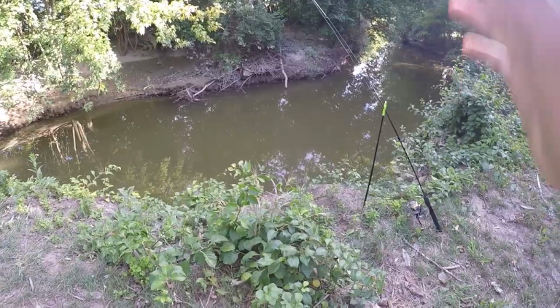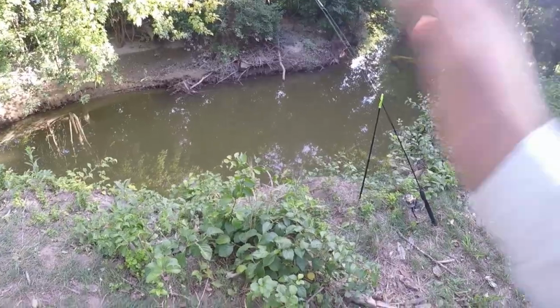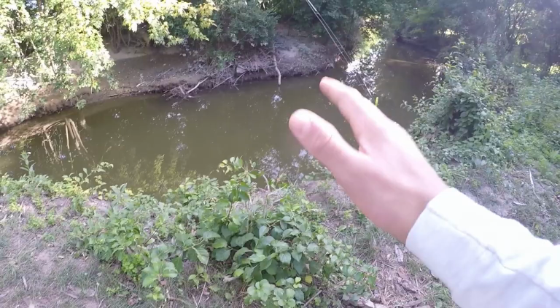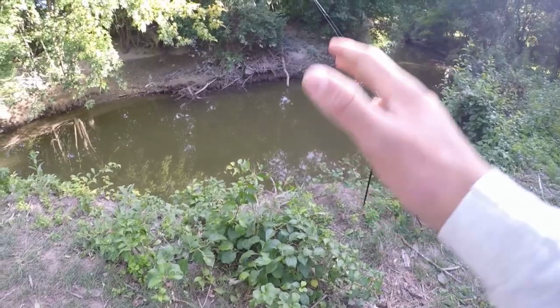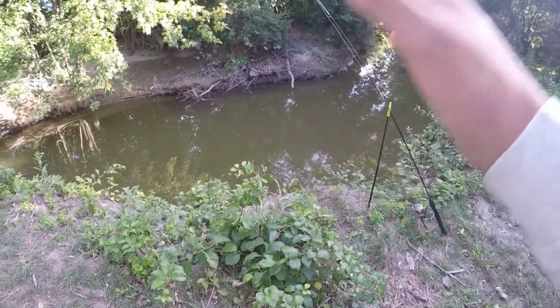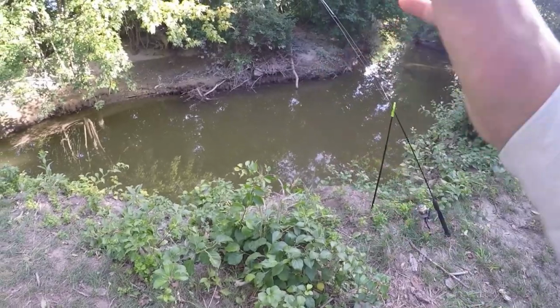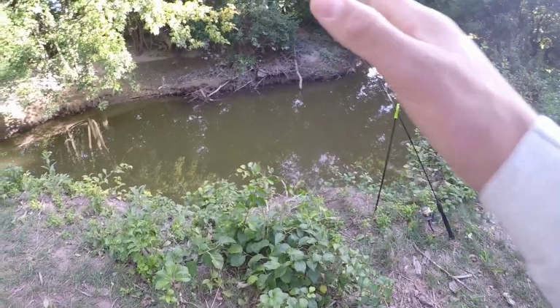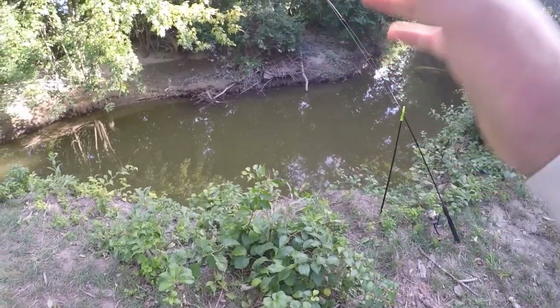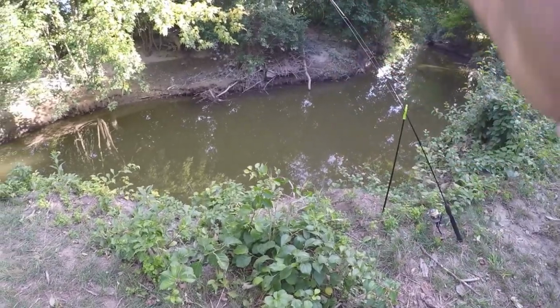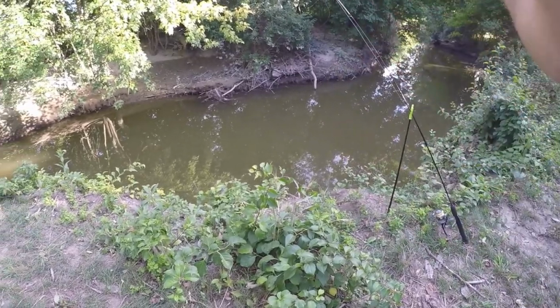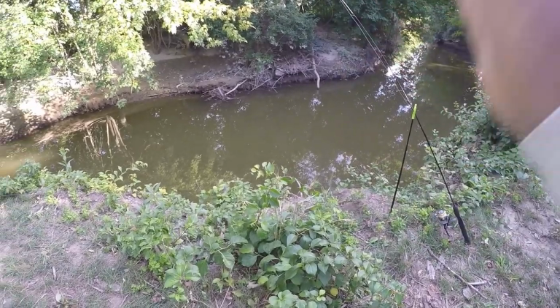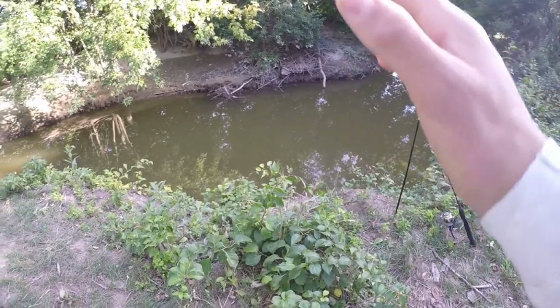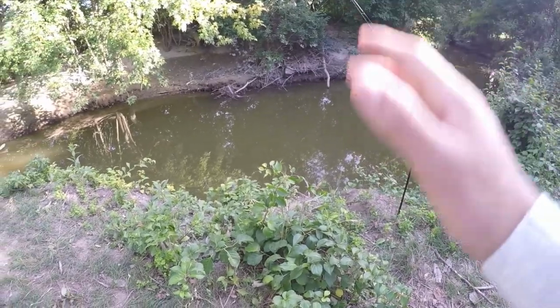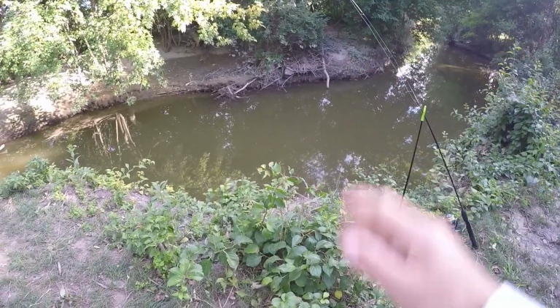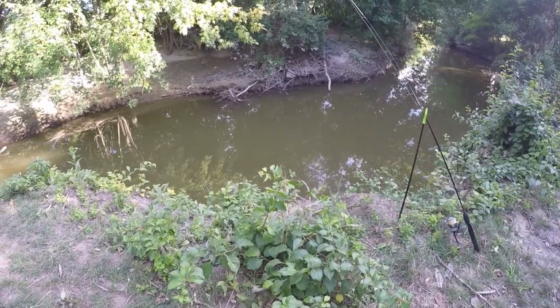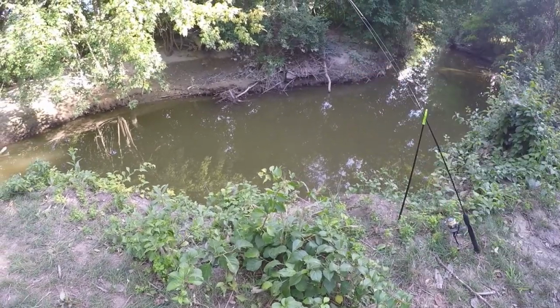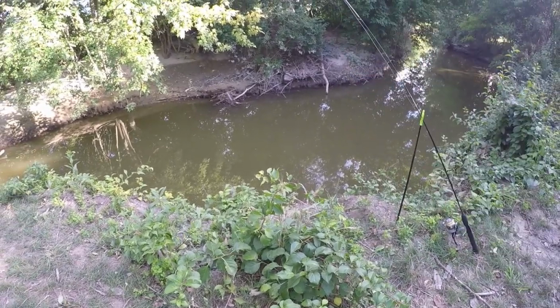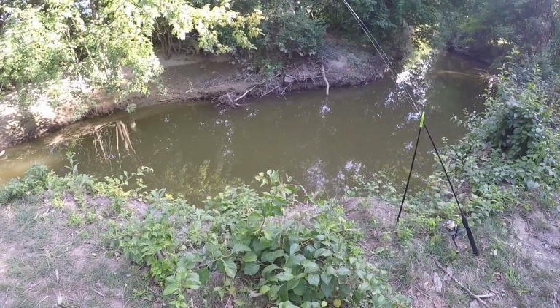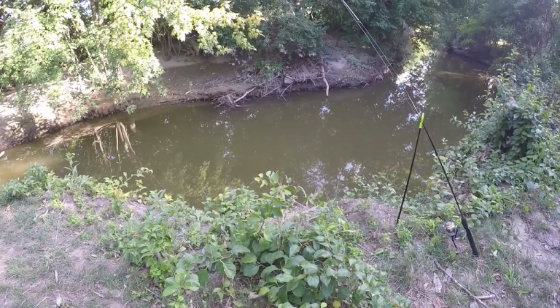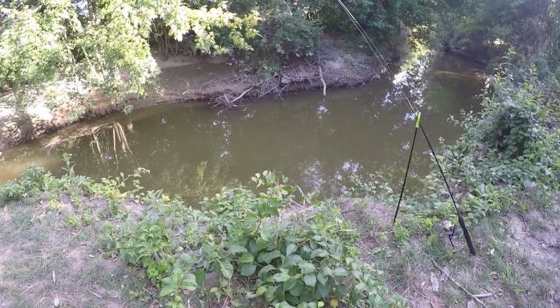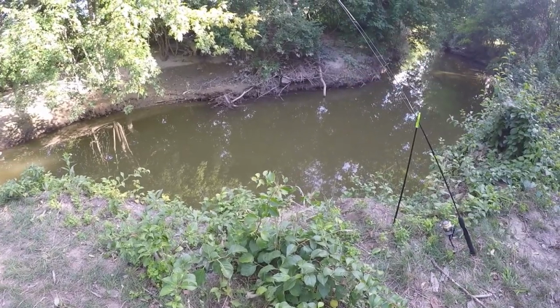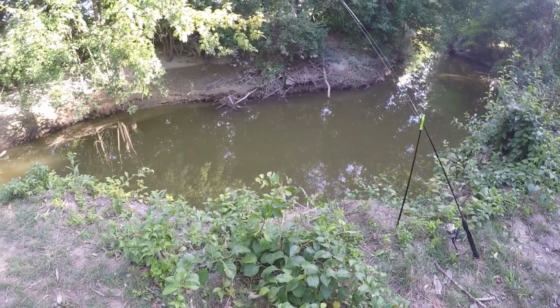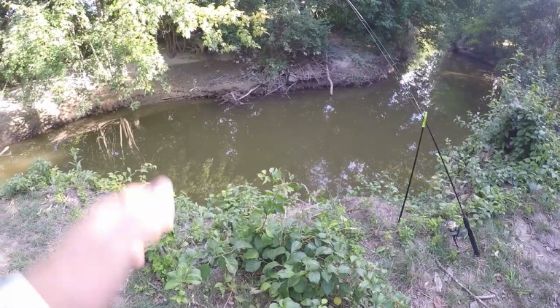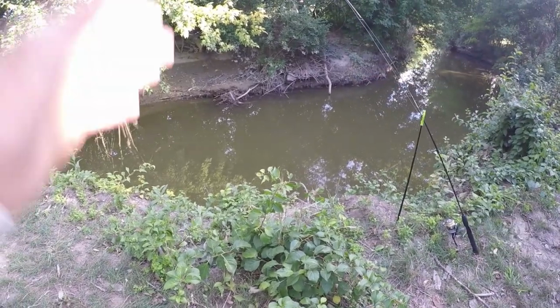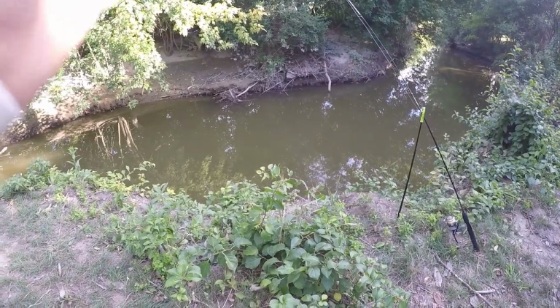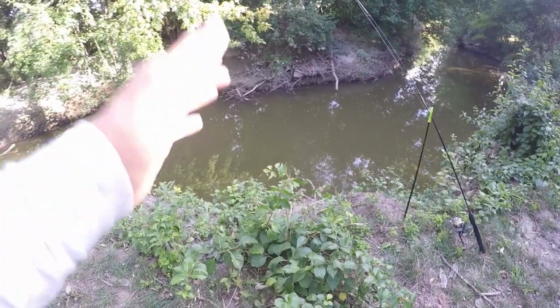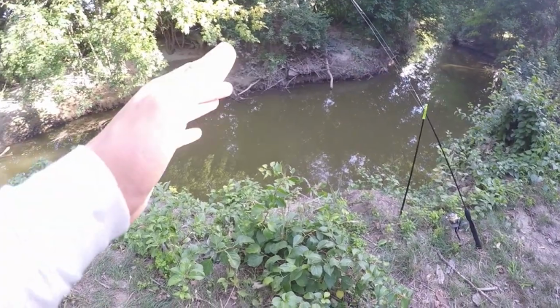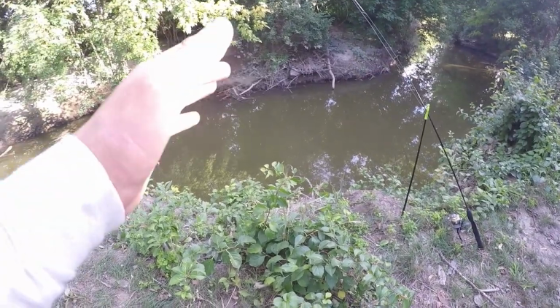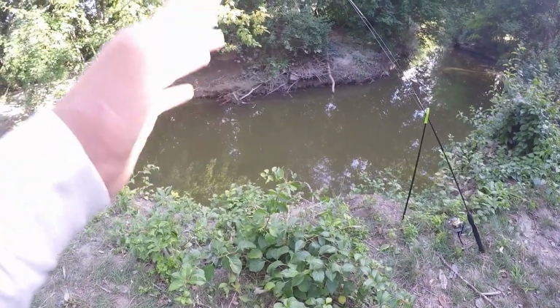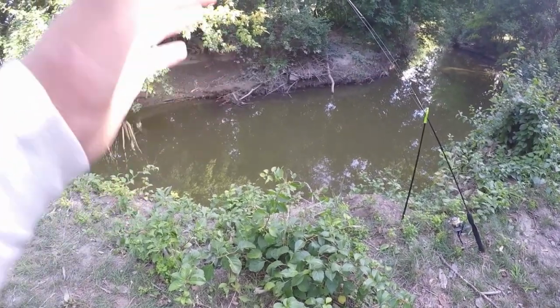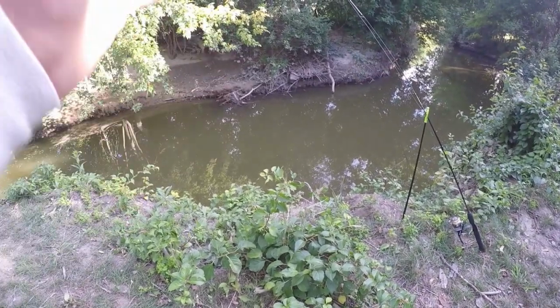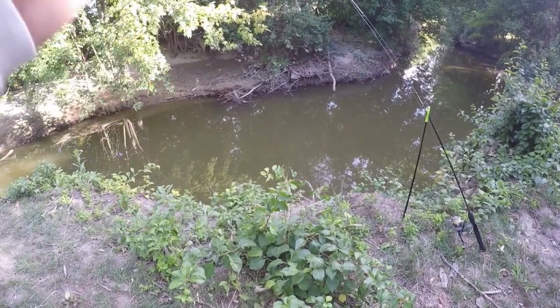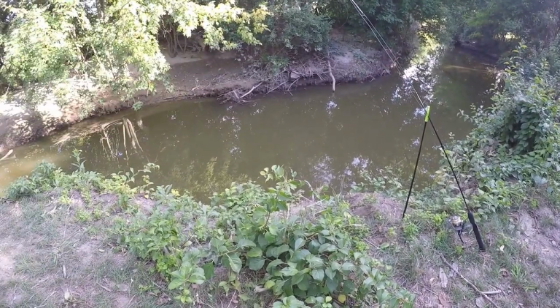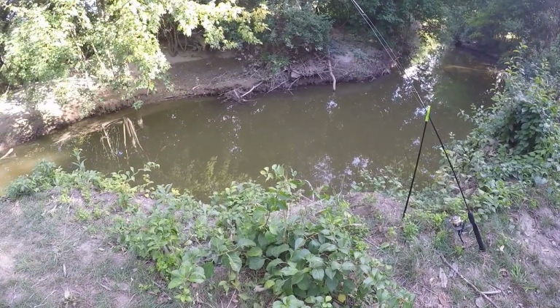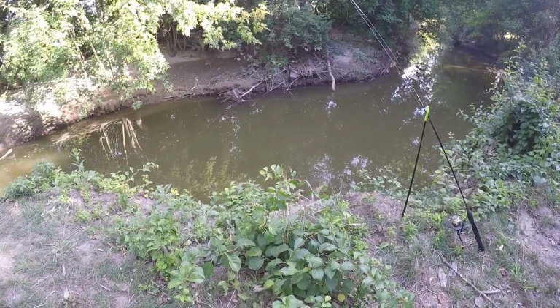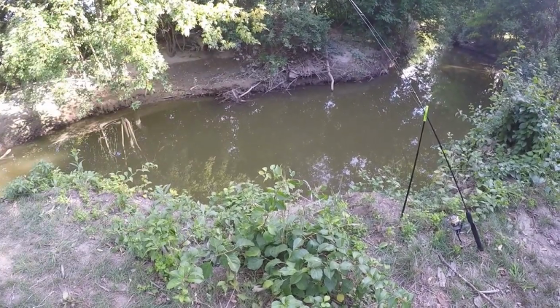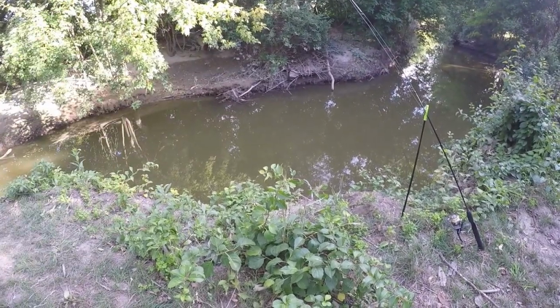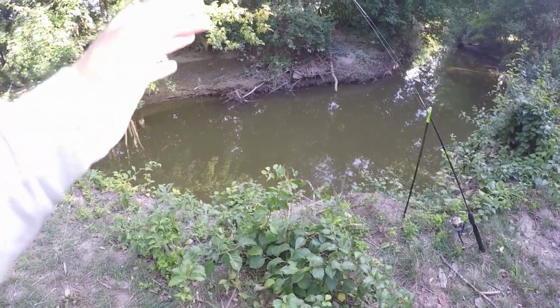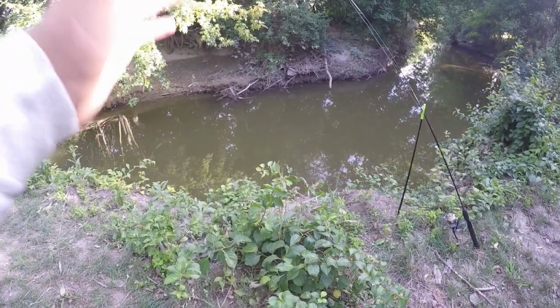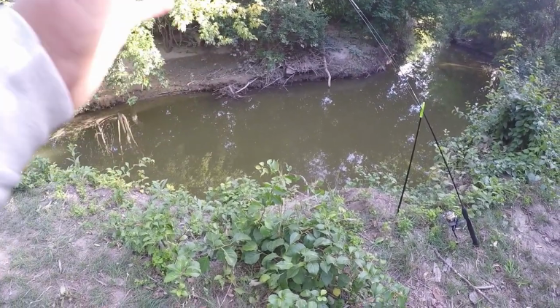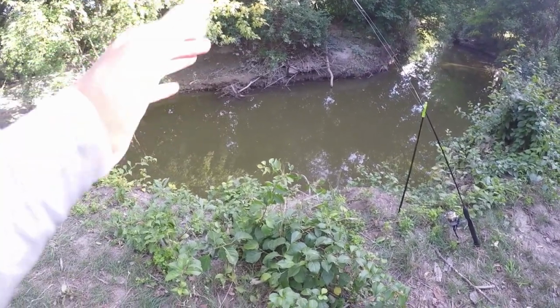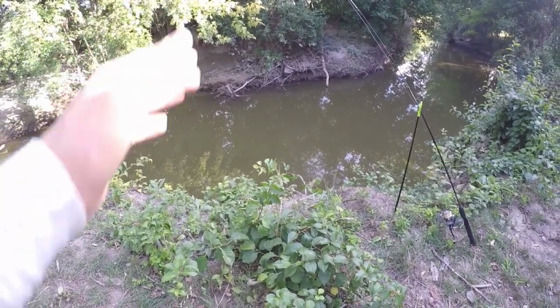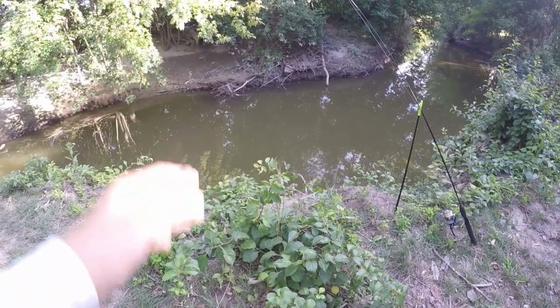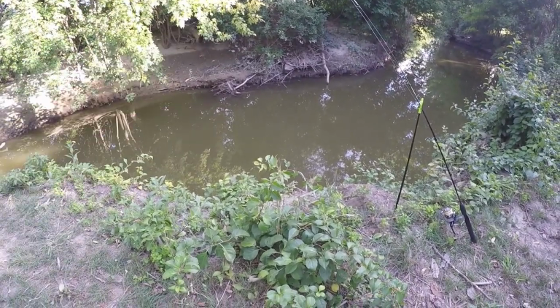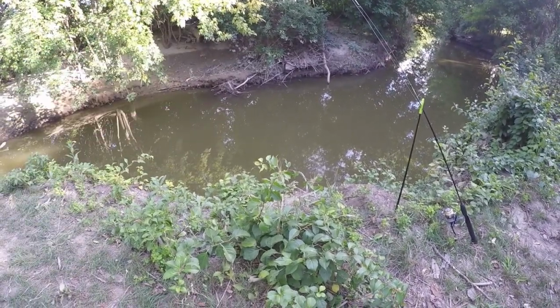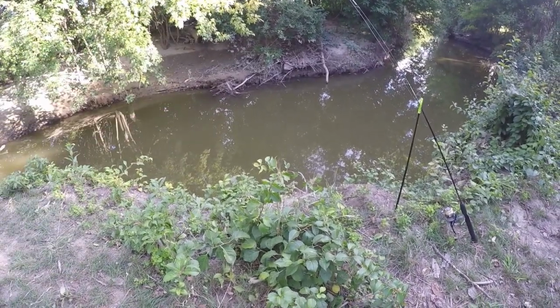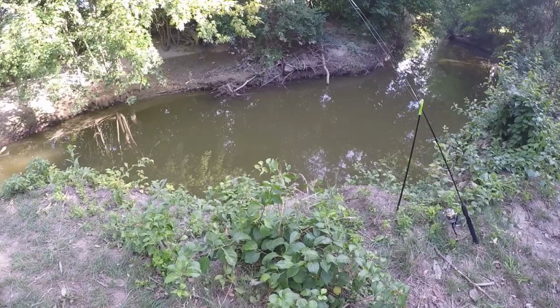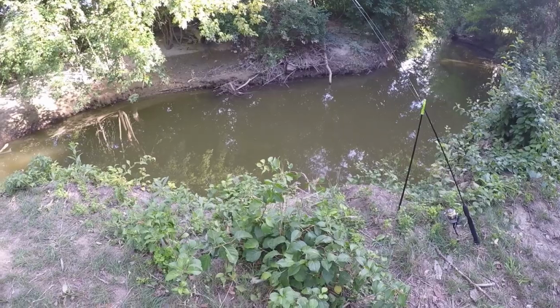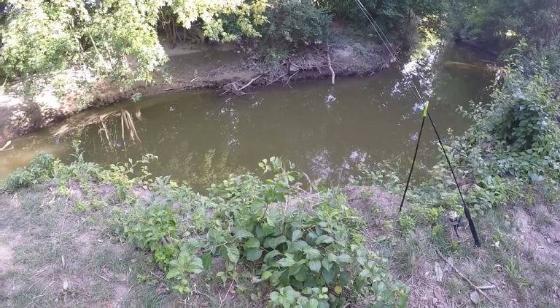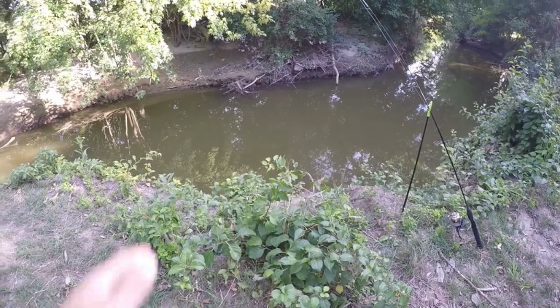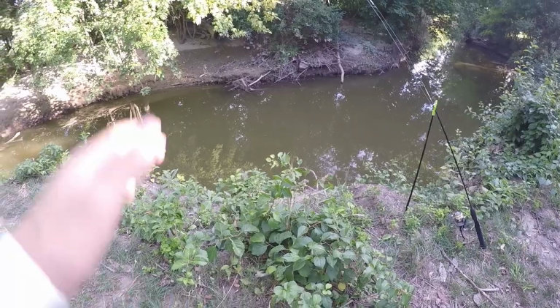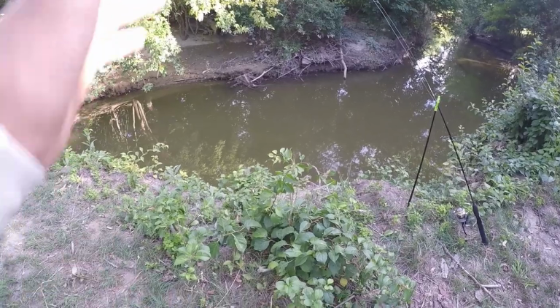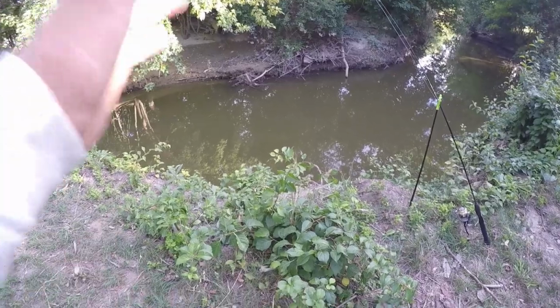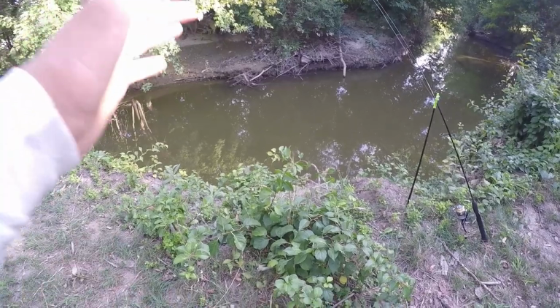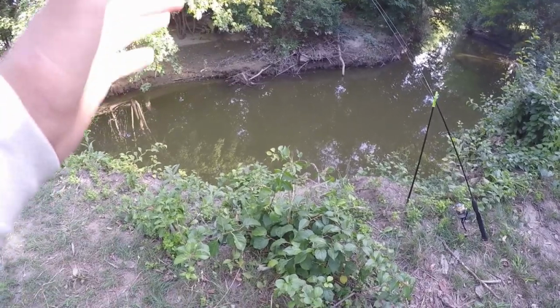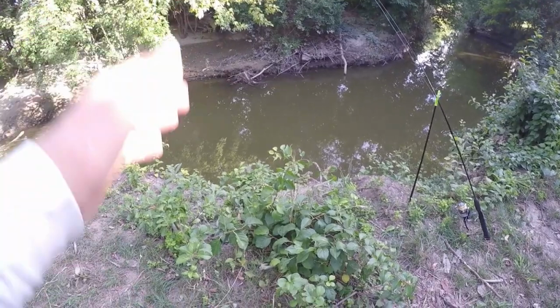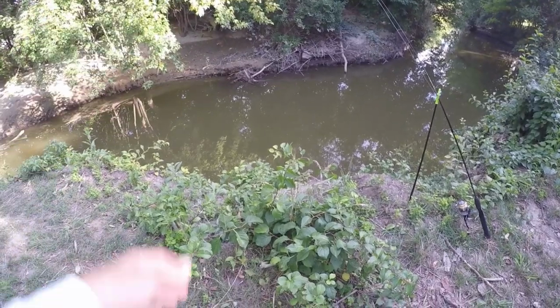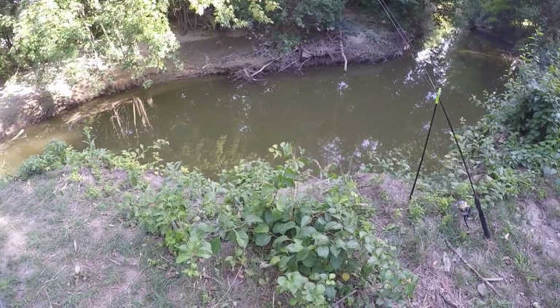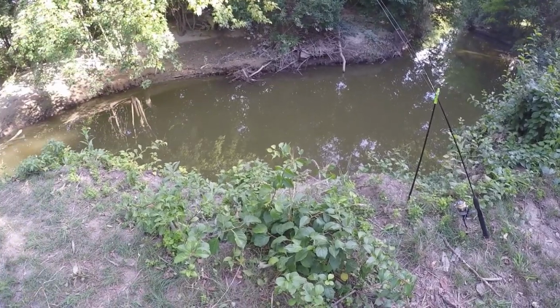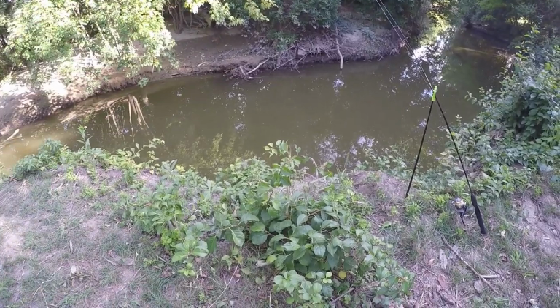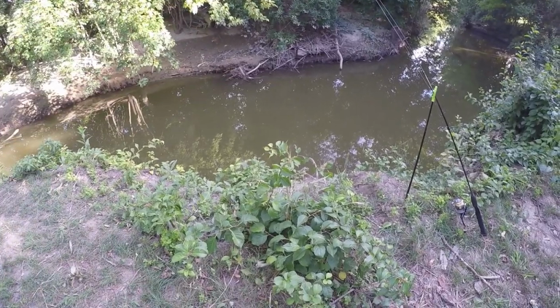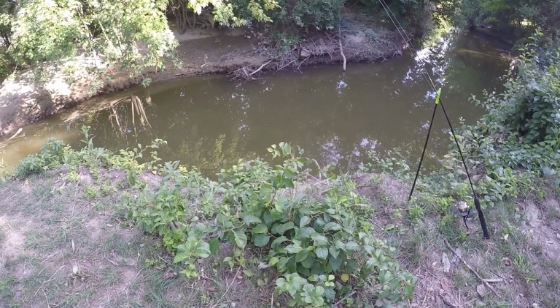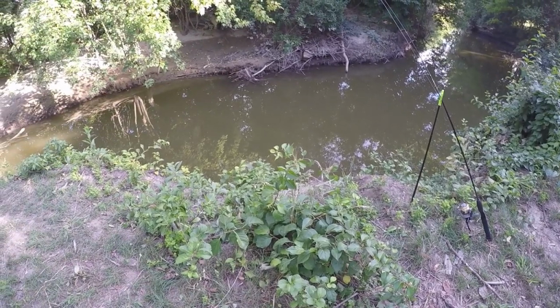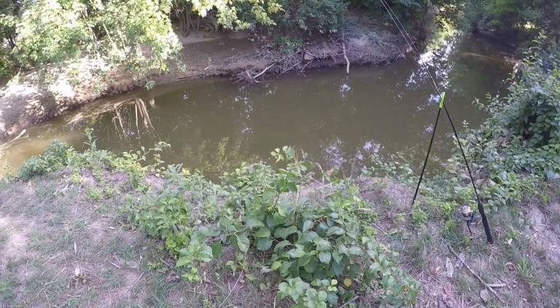Right now the time is about 6:30 in the afternoon, but my favorite time to catch catfish is probably right after the sun sets because catfish tend to feed at night more often.